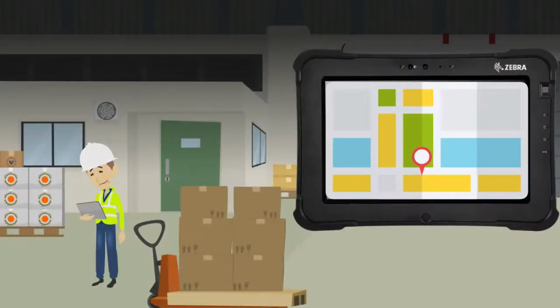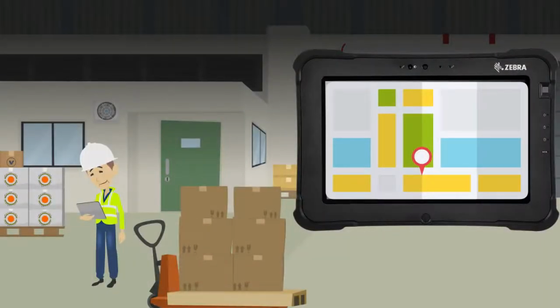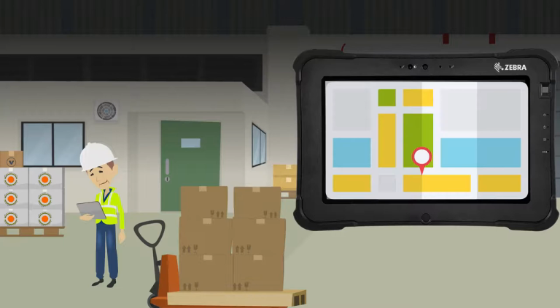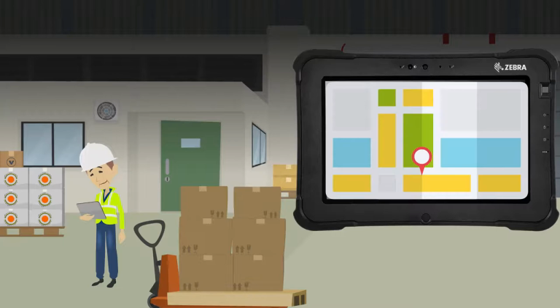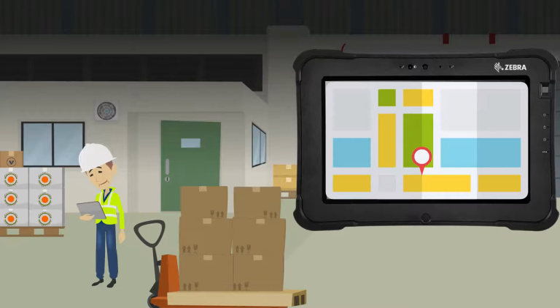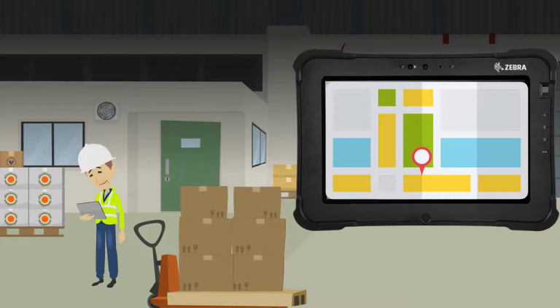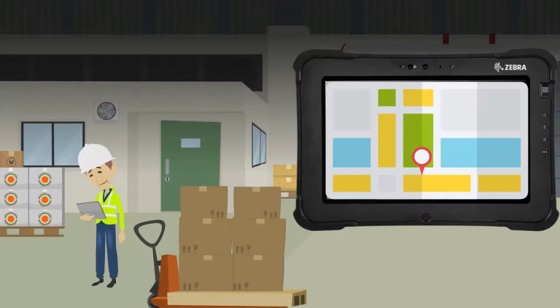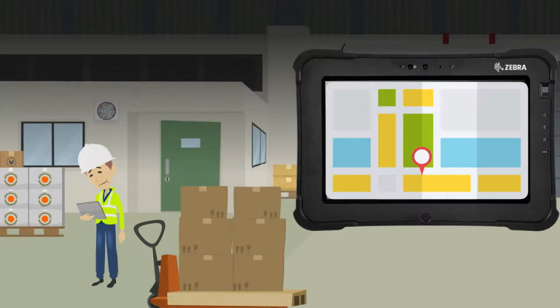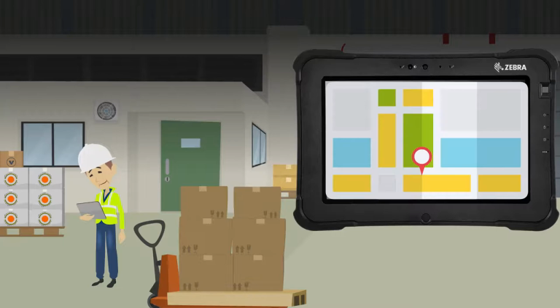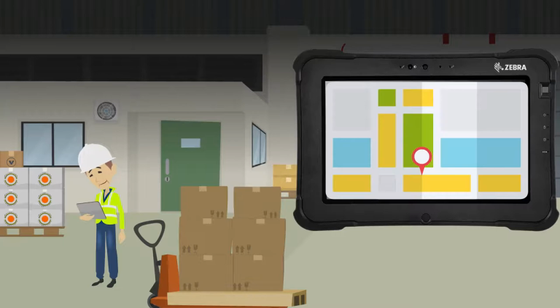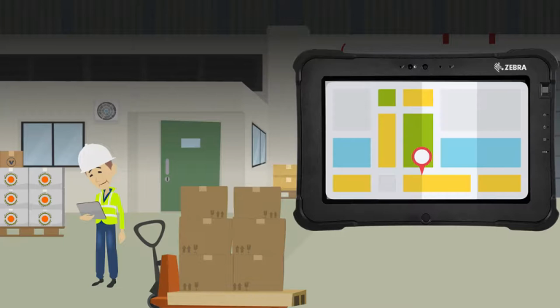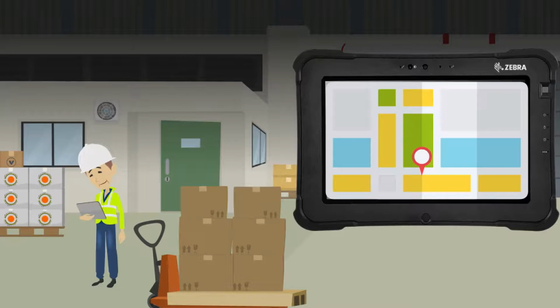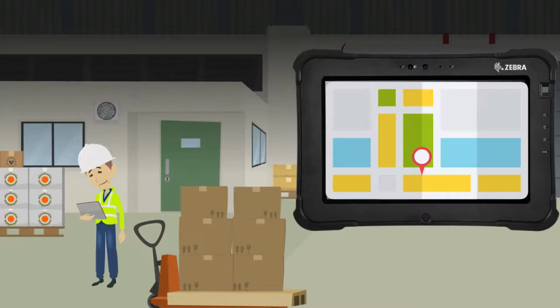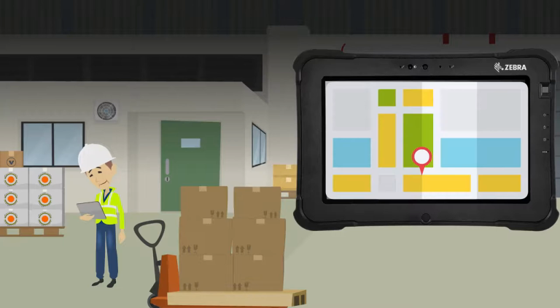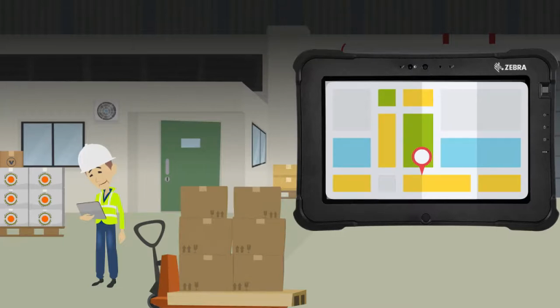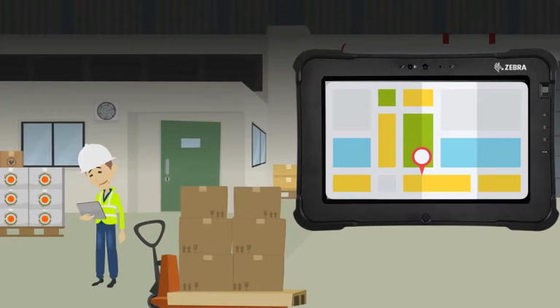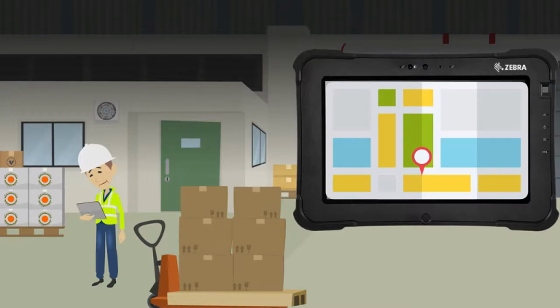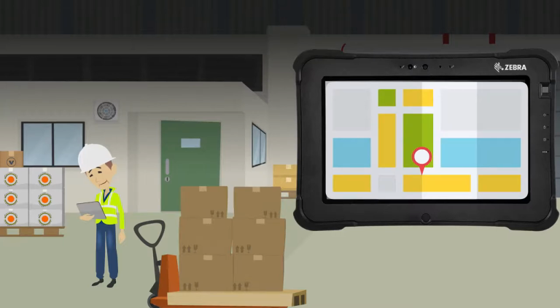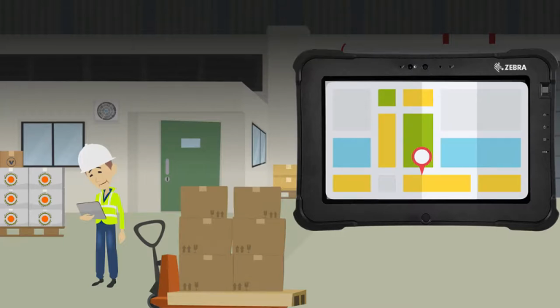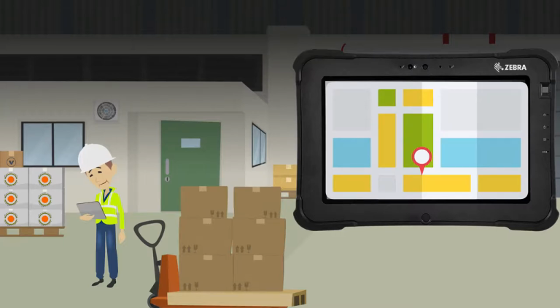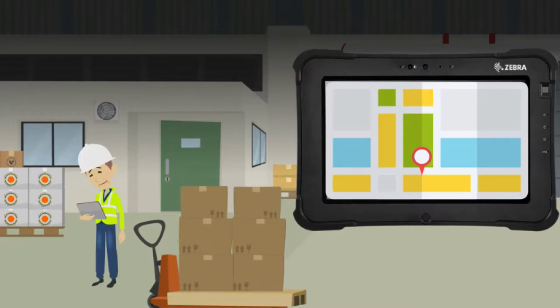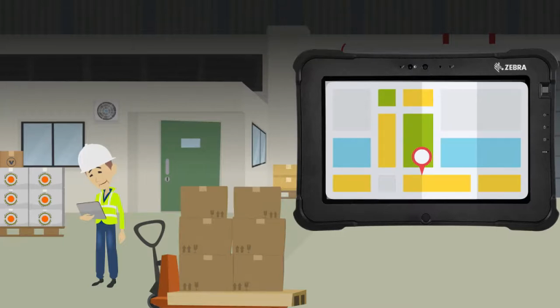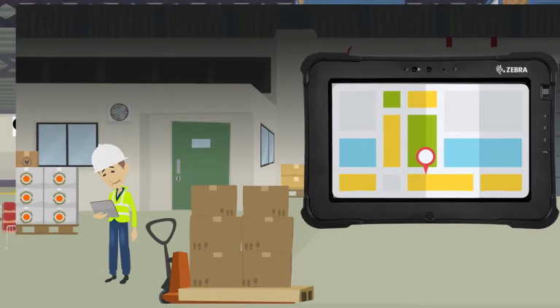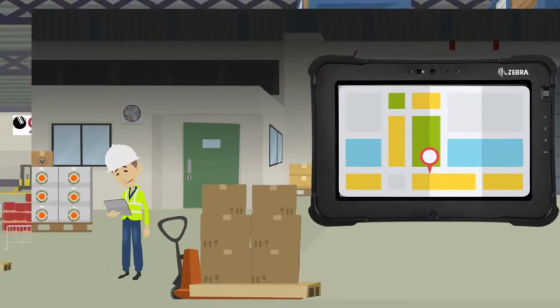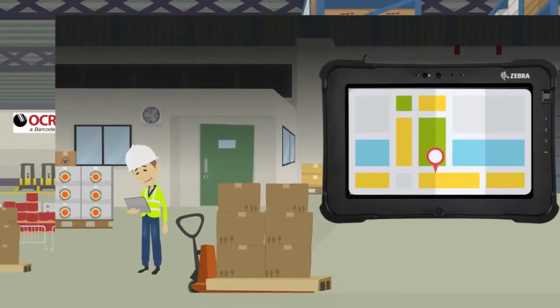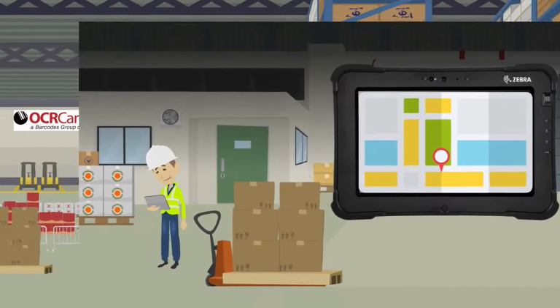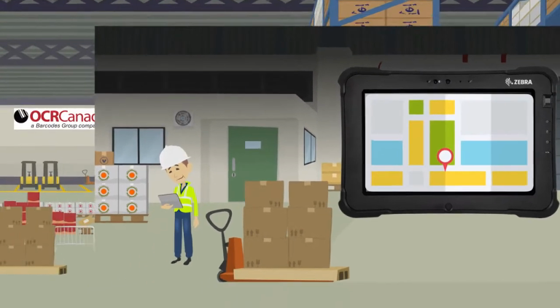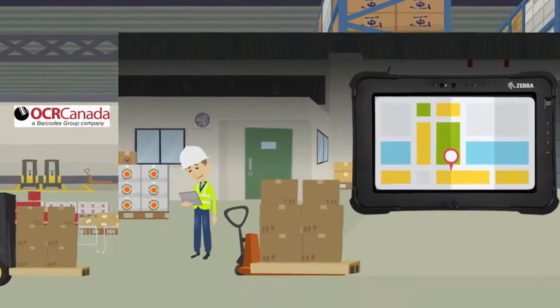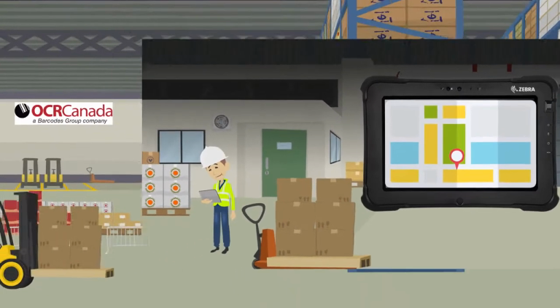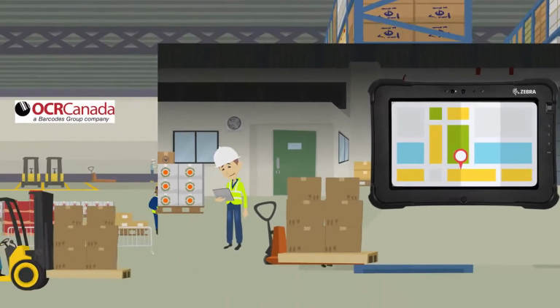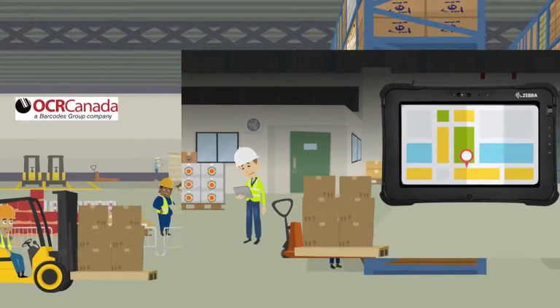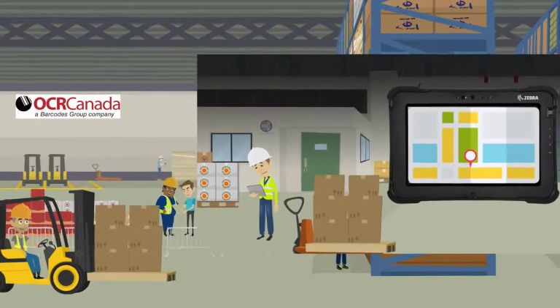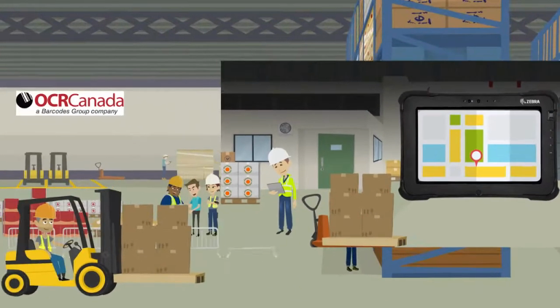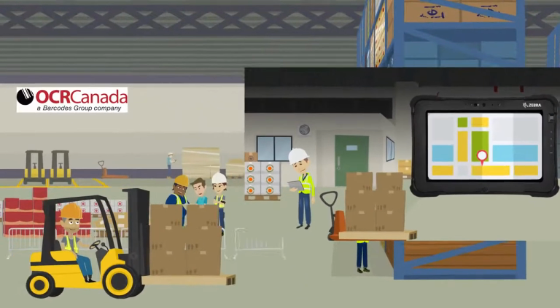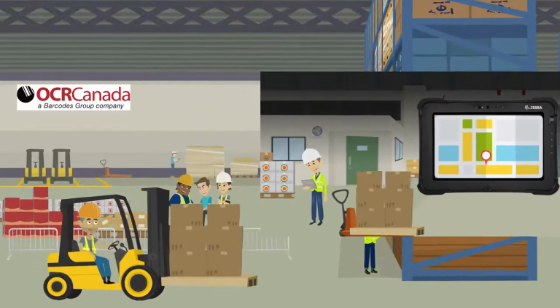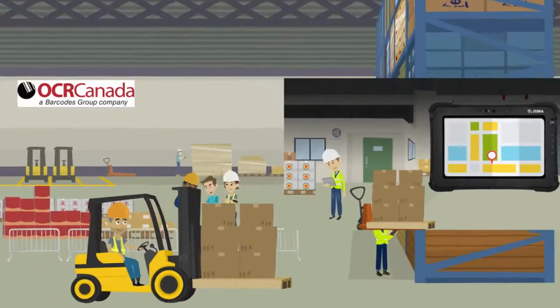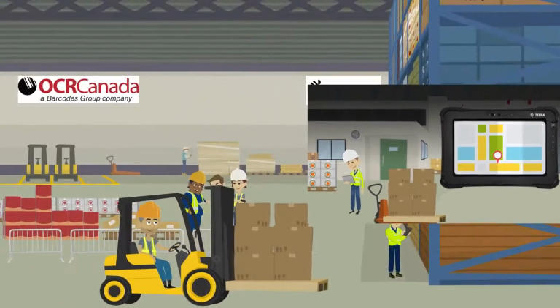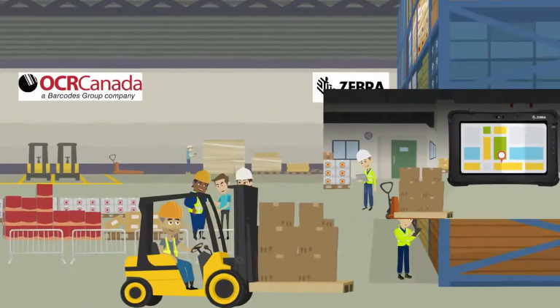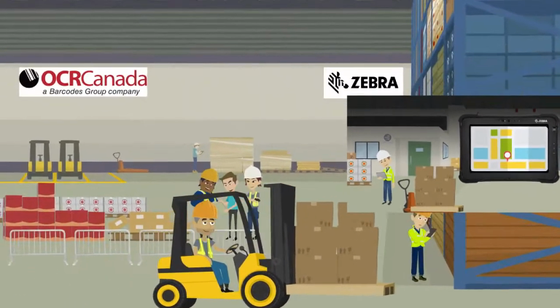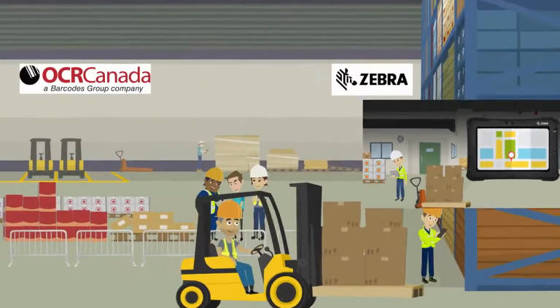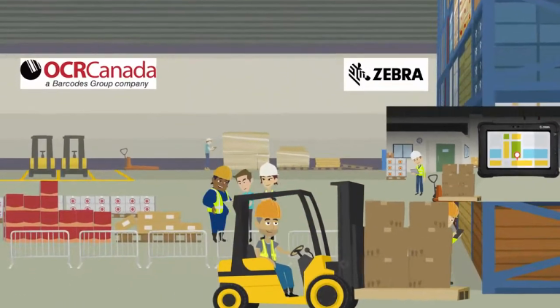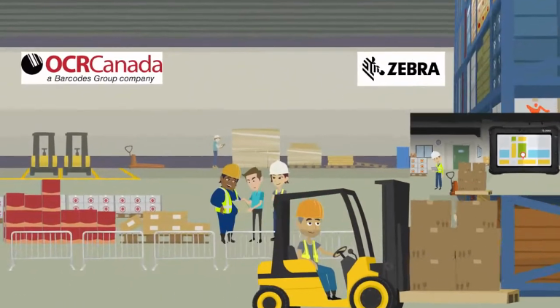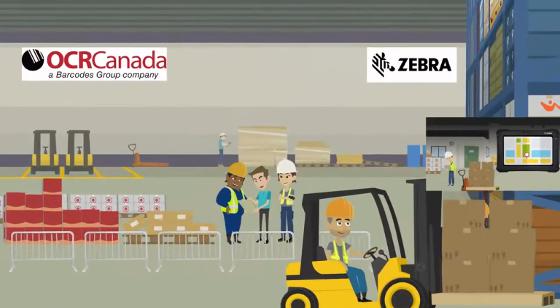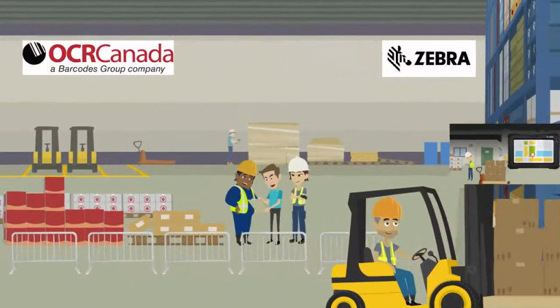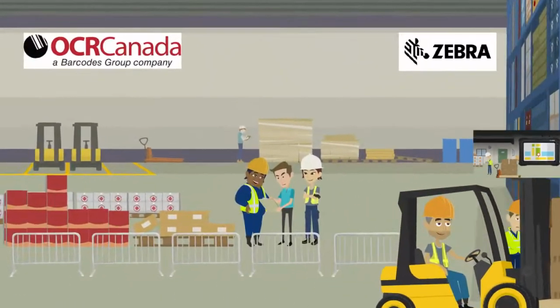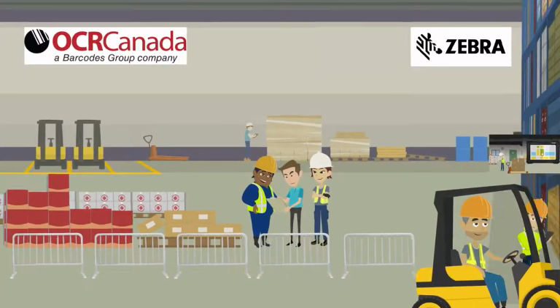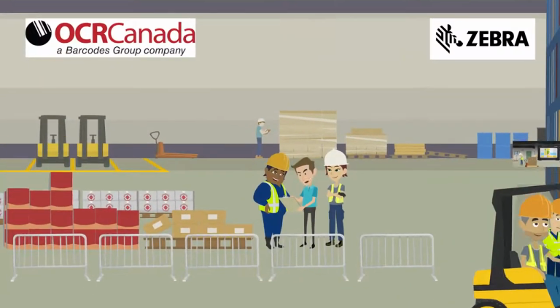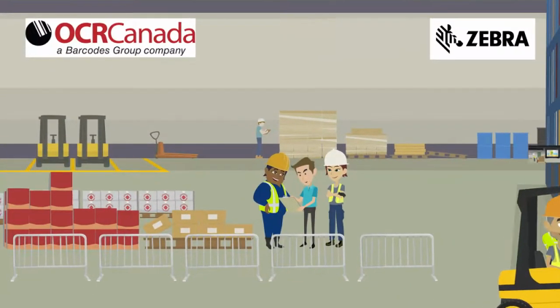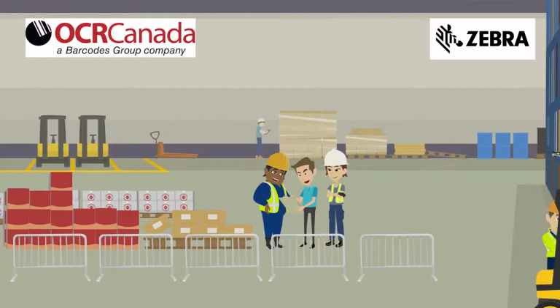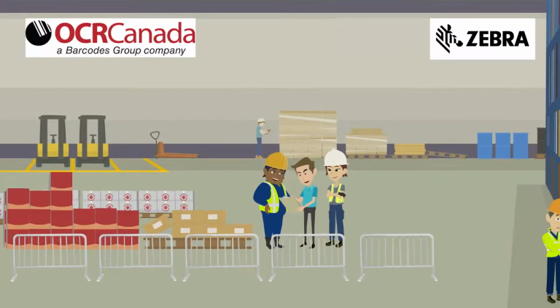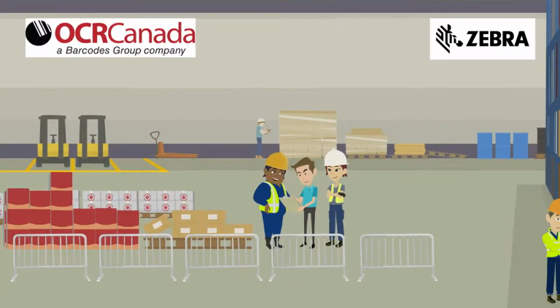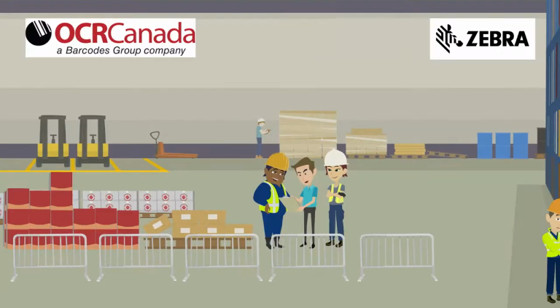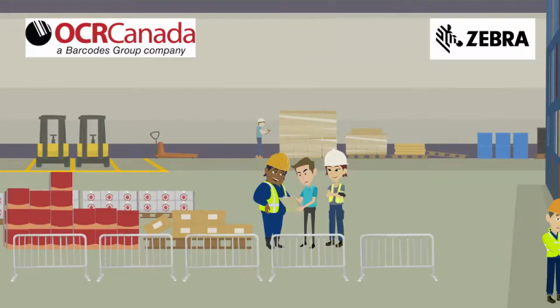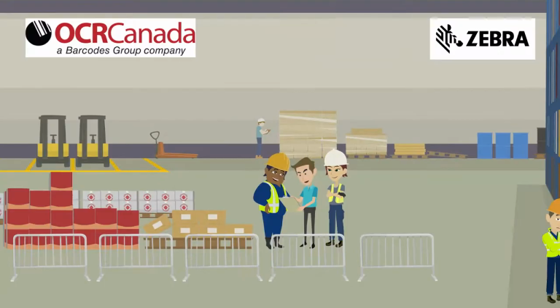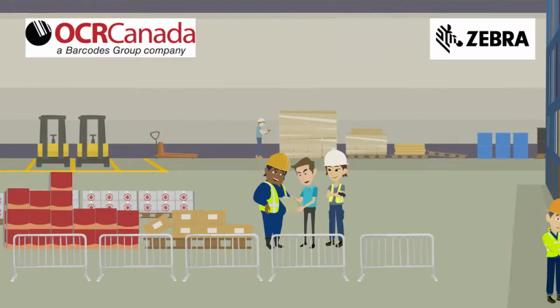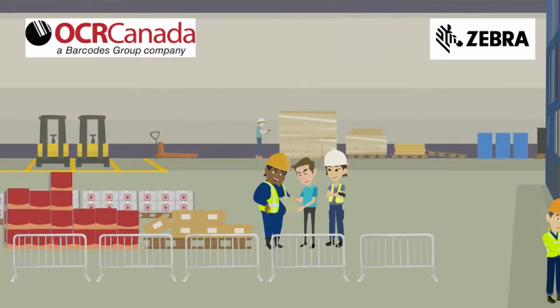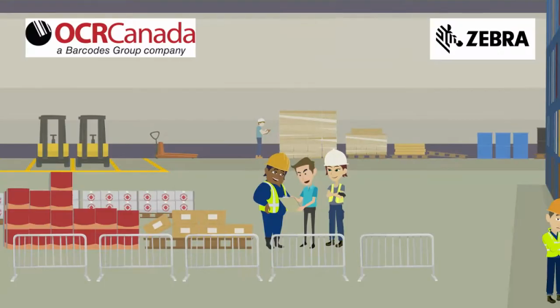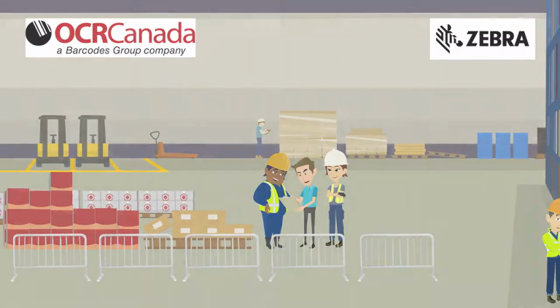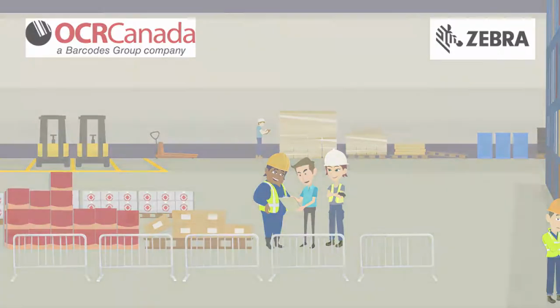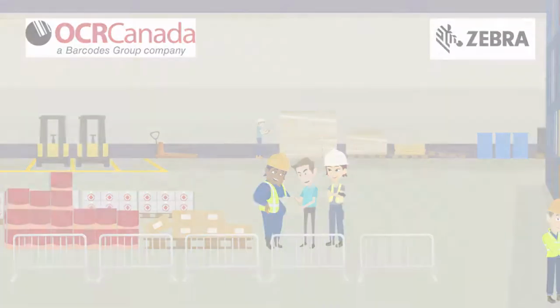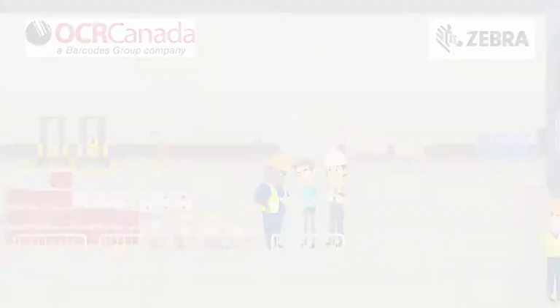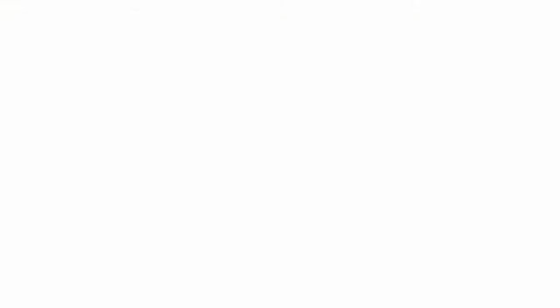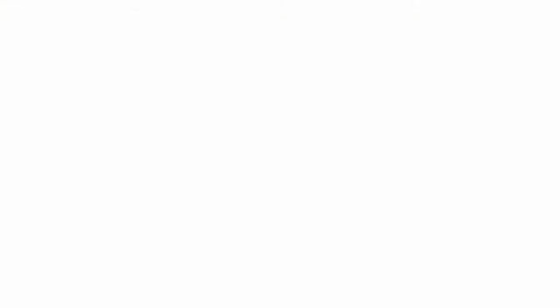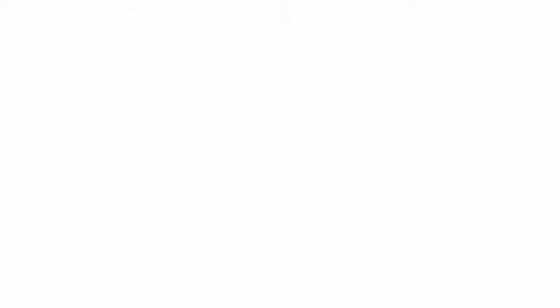Get complete visibility by implementing a rugged proof of delivery solution. Contact OCR Canada today.